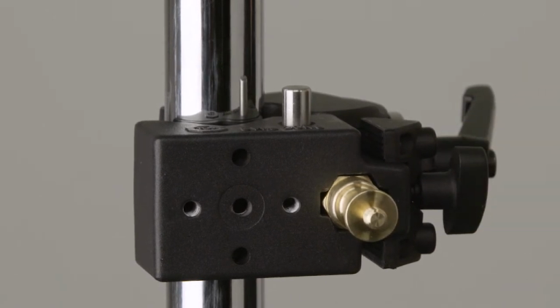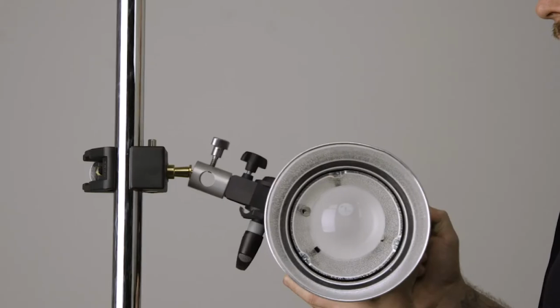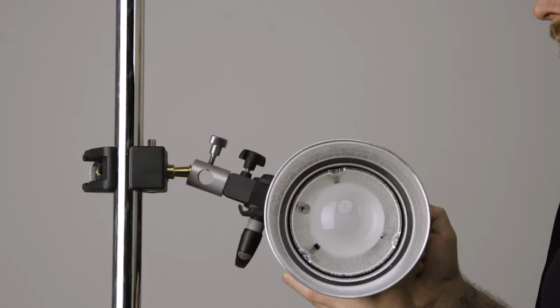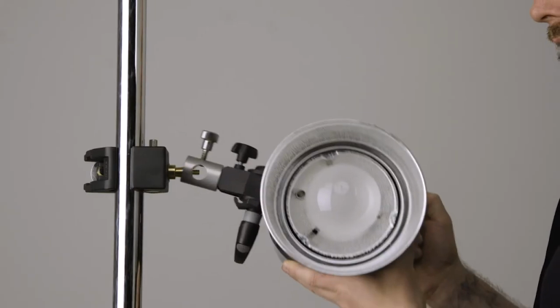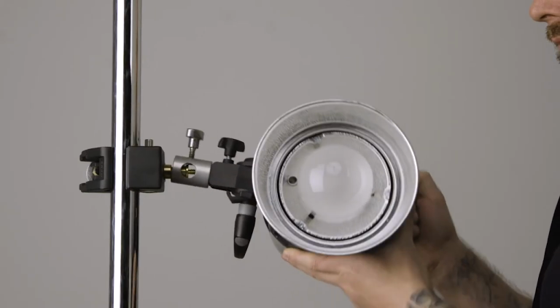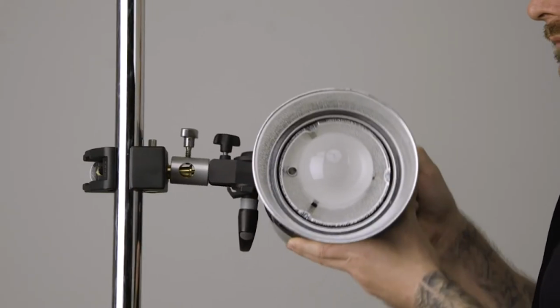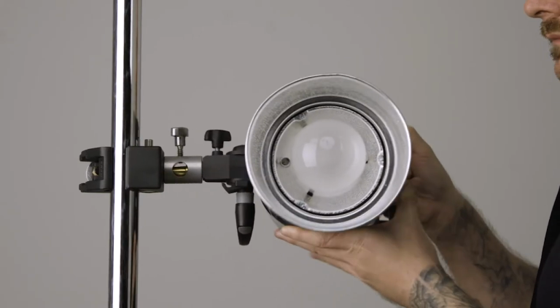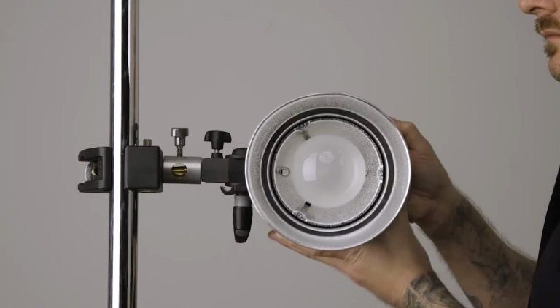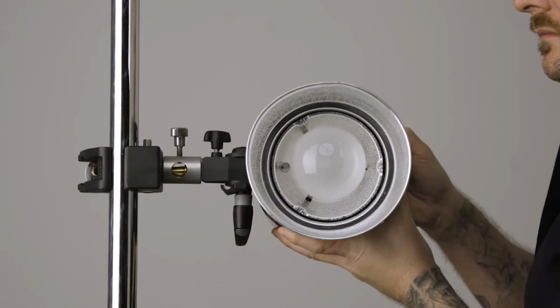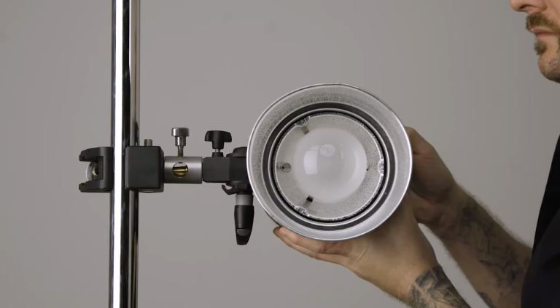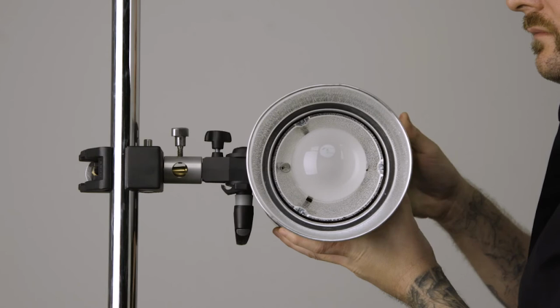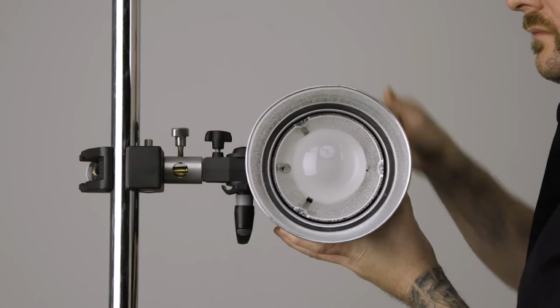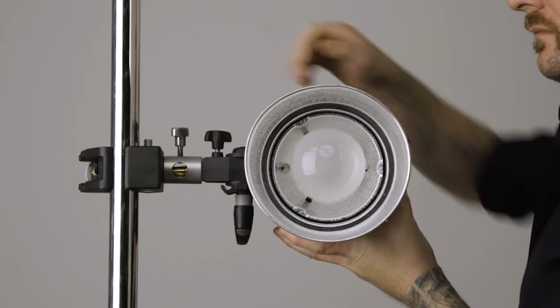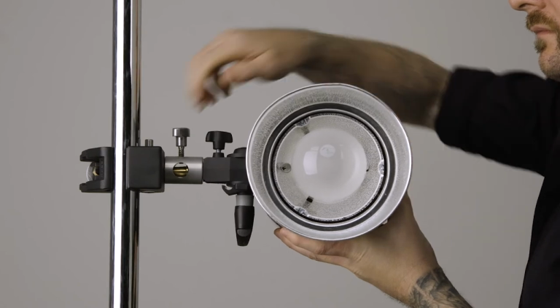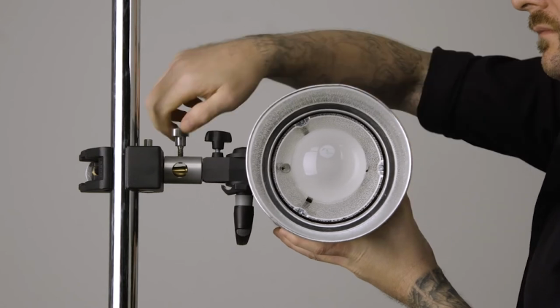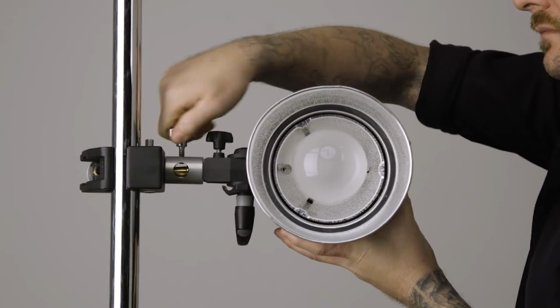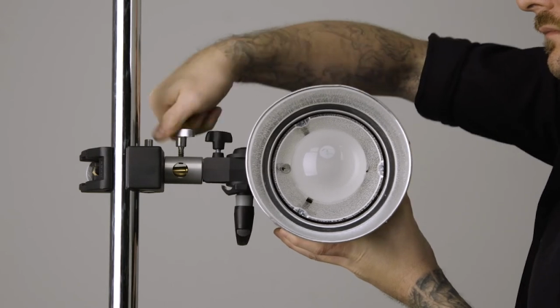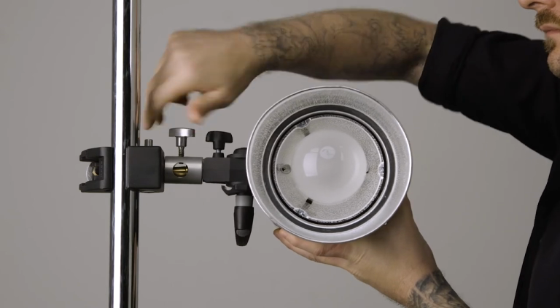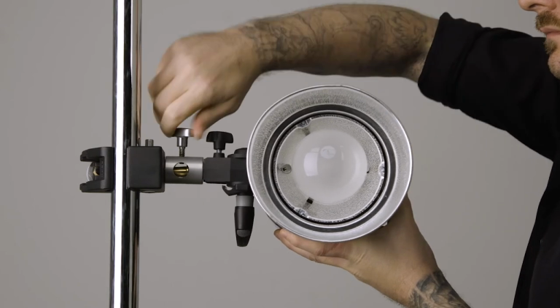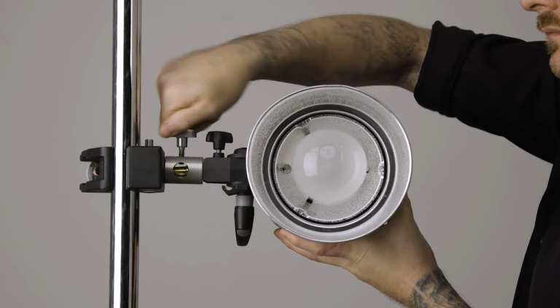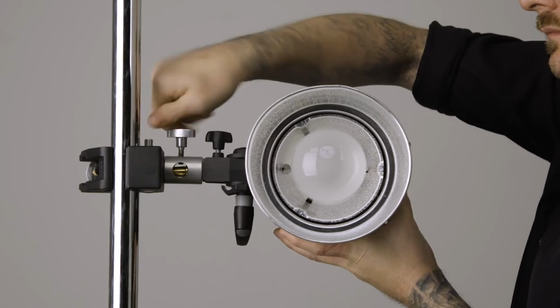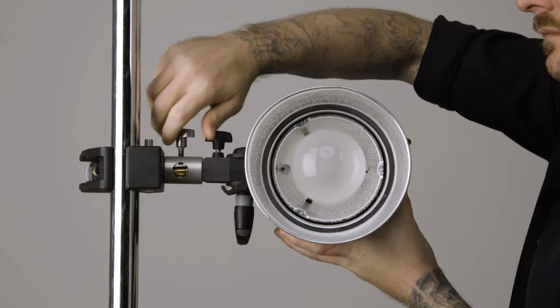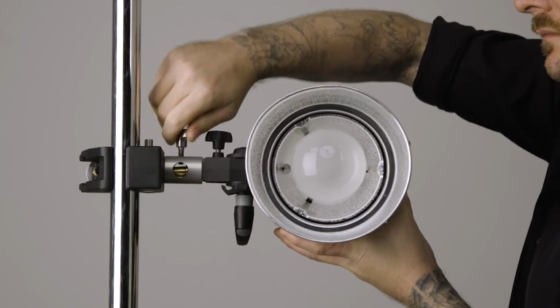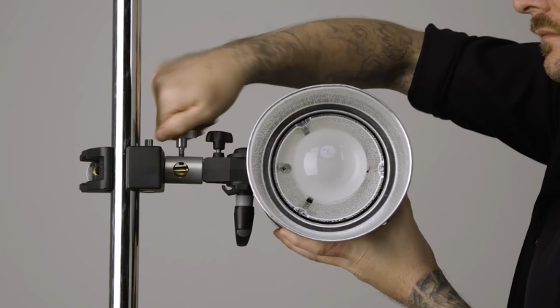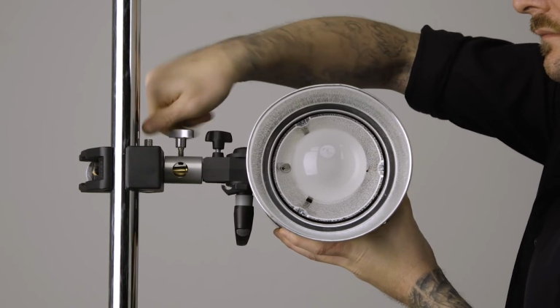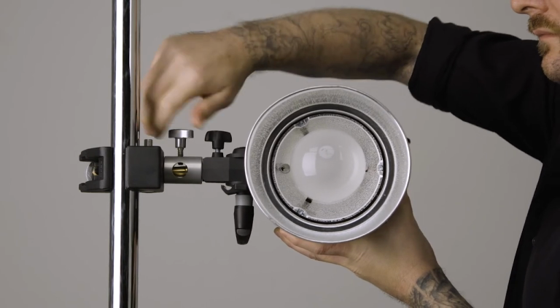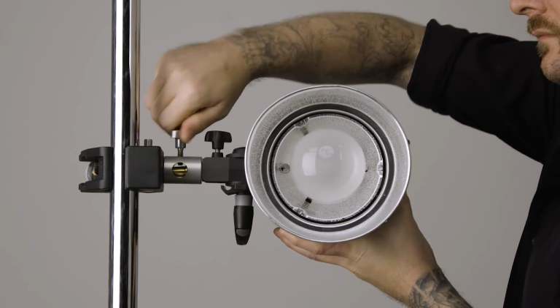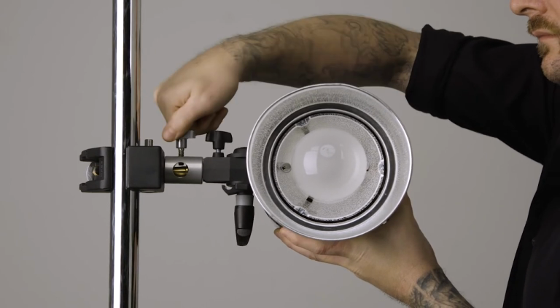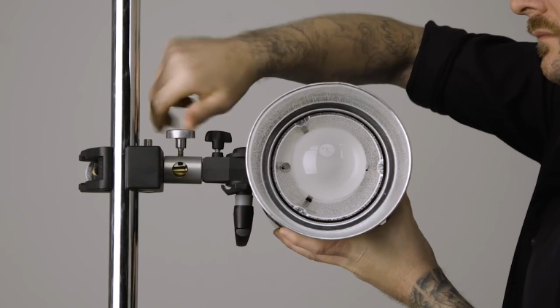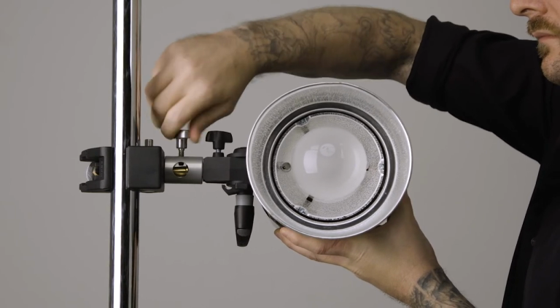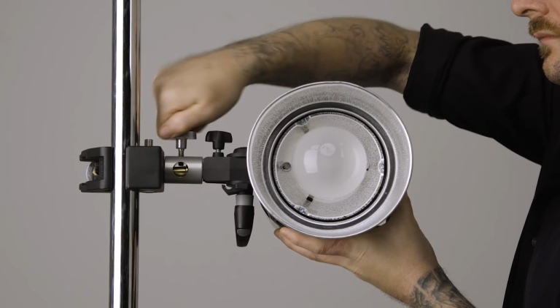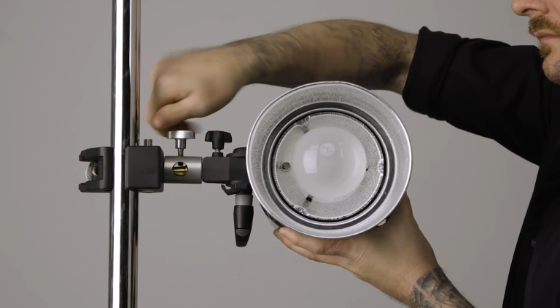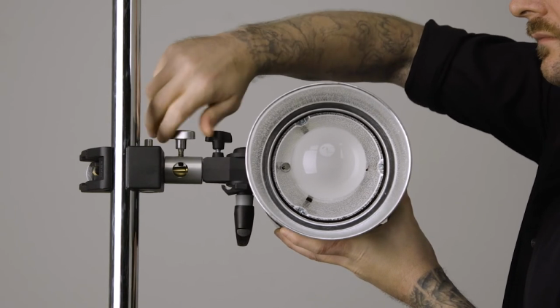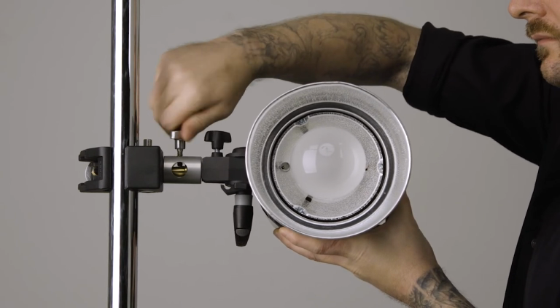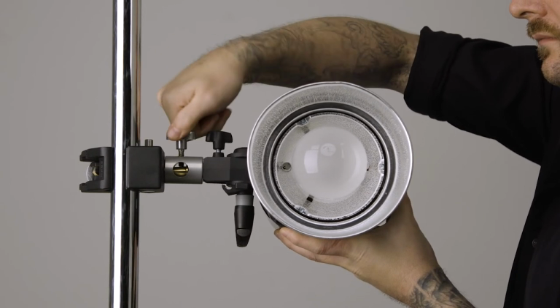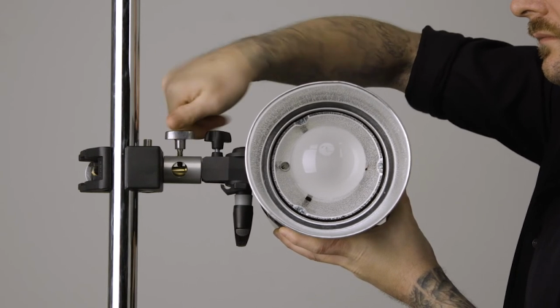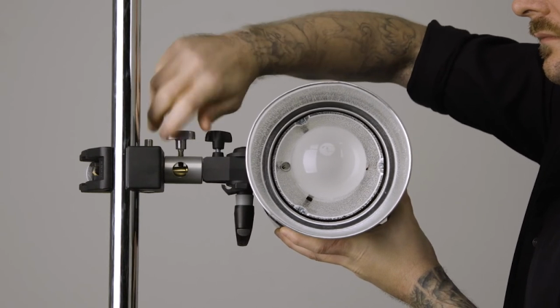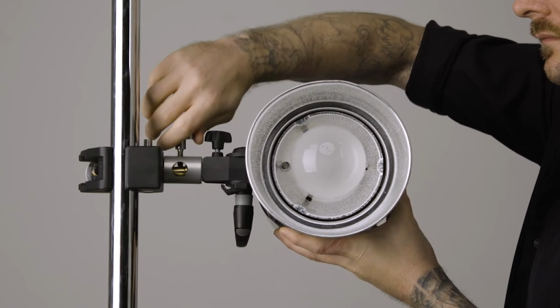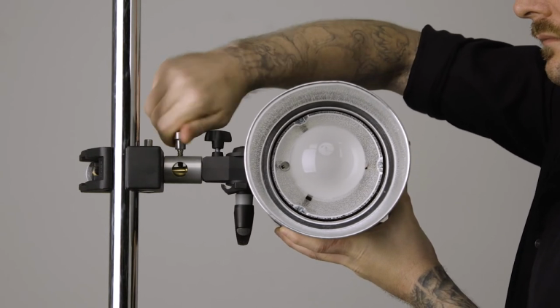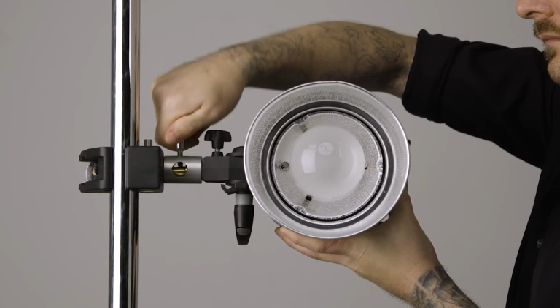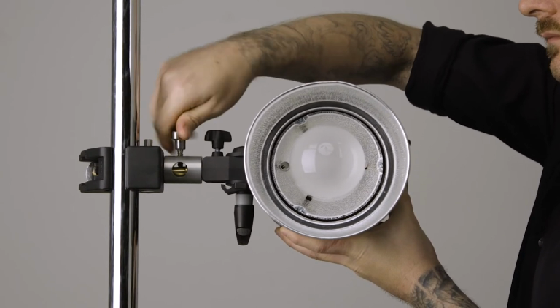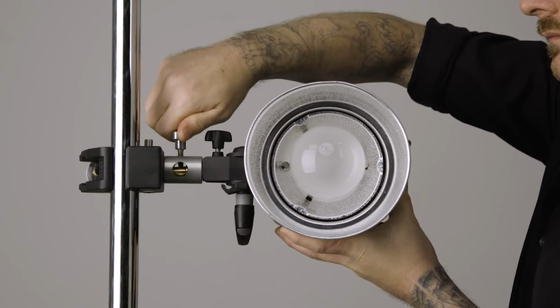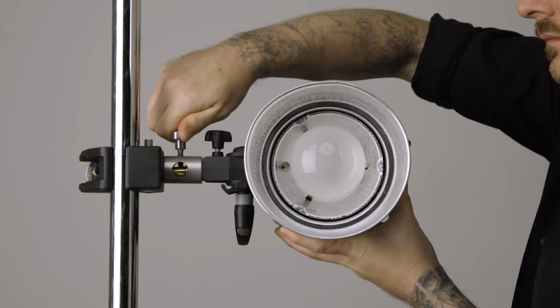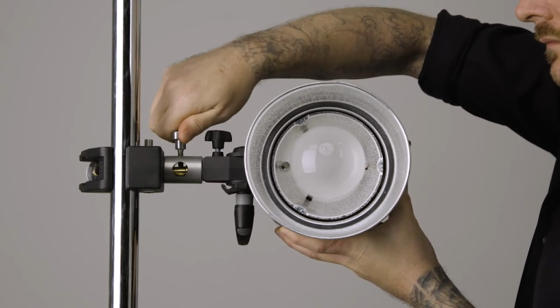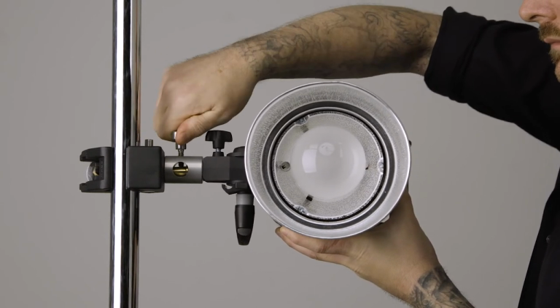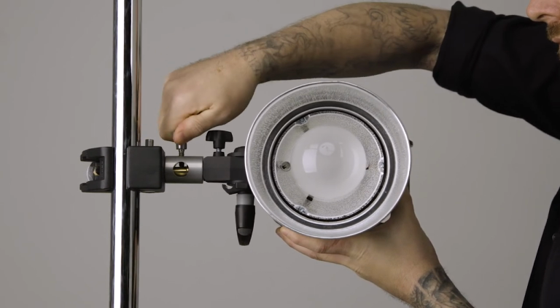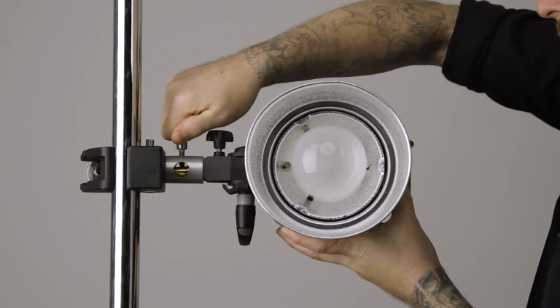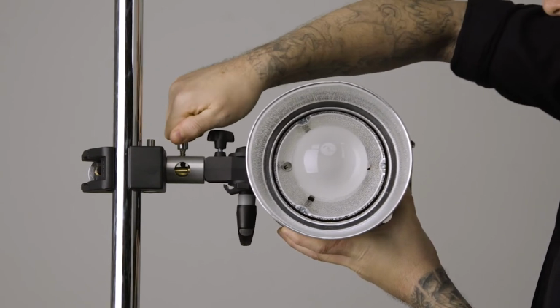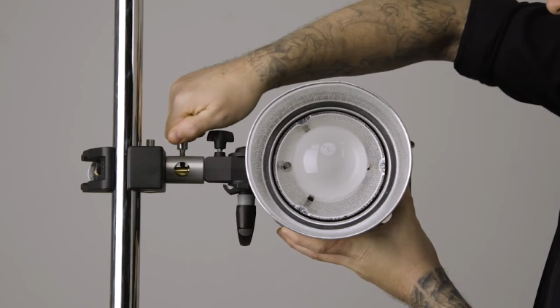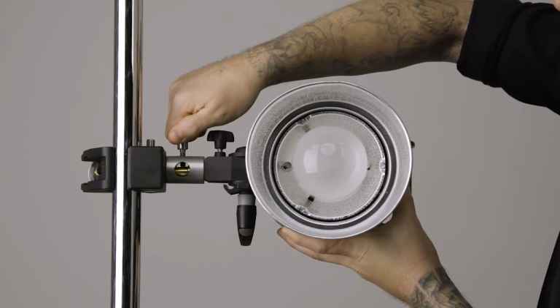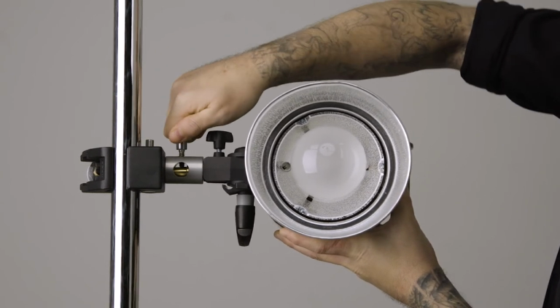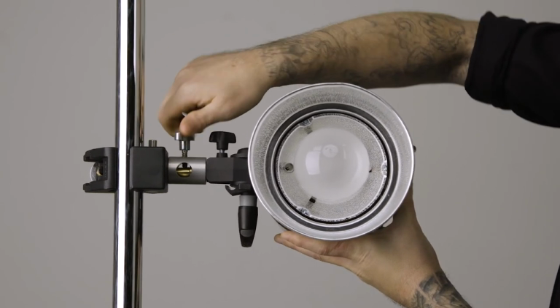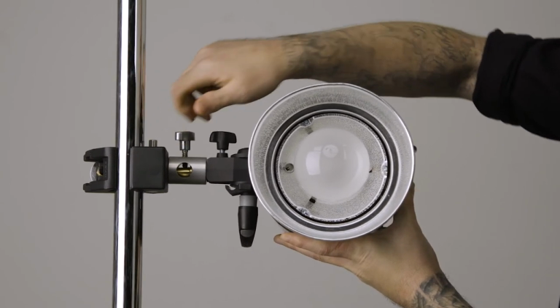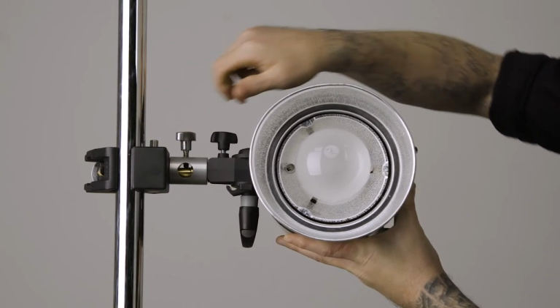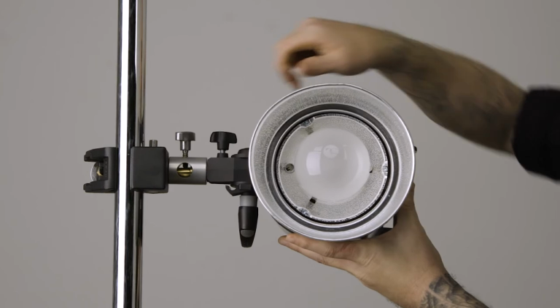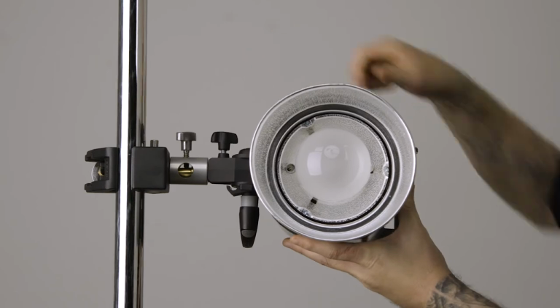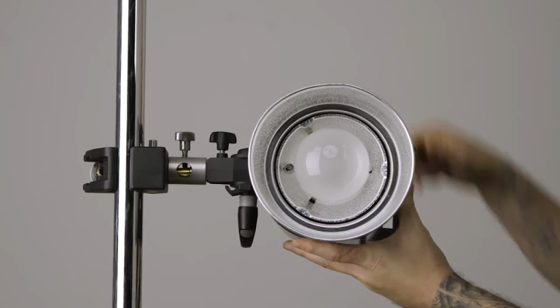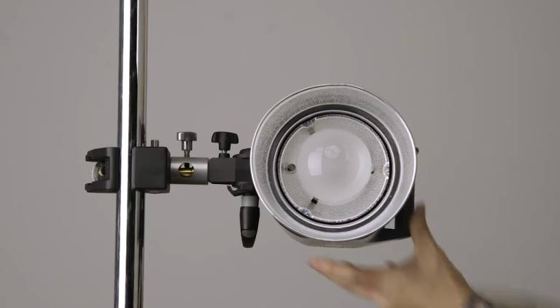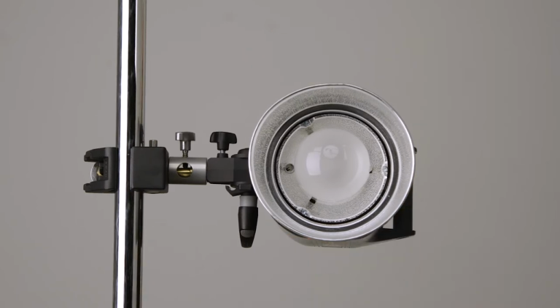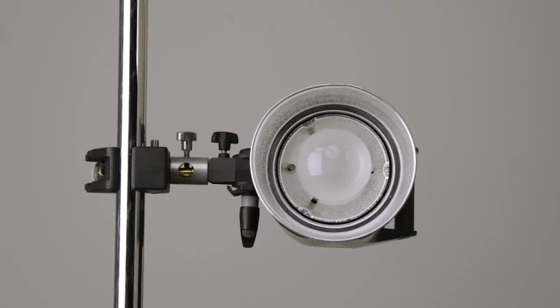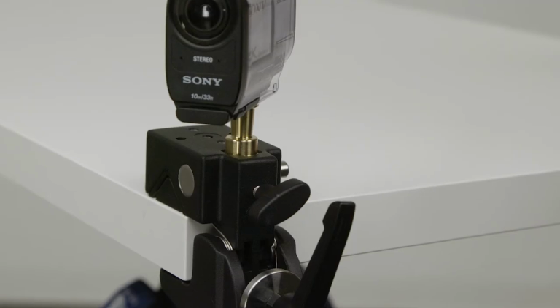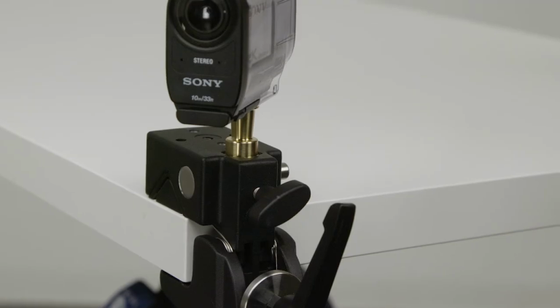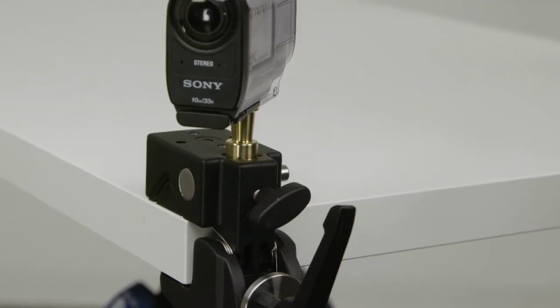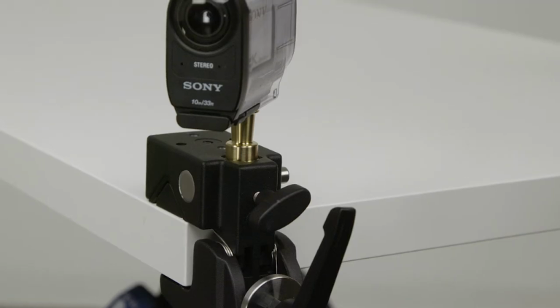Then turn the tension knob until secure. Finally, slide the monolite's 5⅛-inch baby receiver onto the baby stud and turn the set screw until secure.